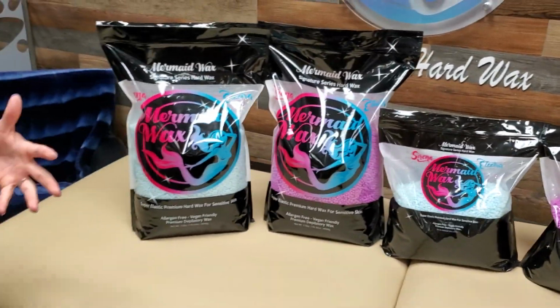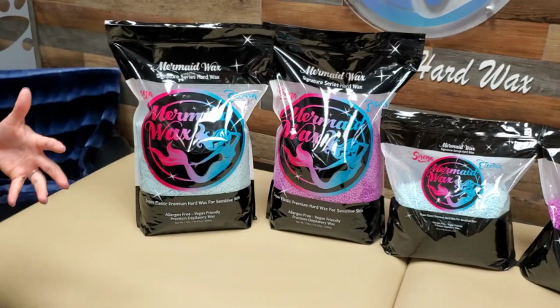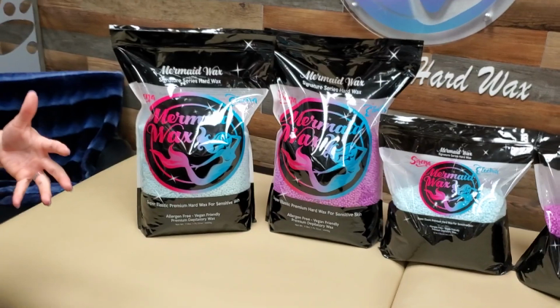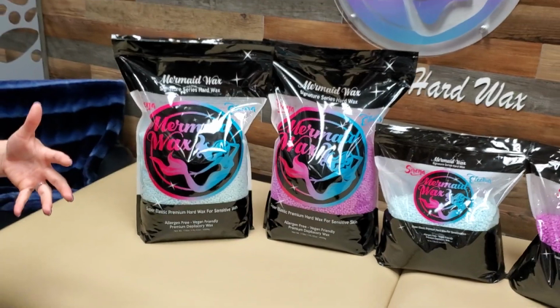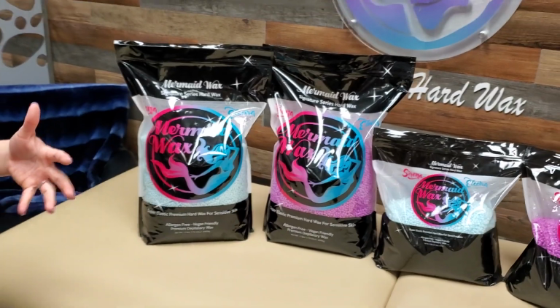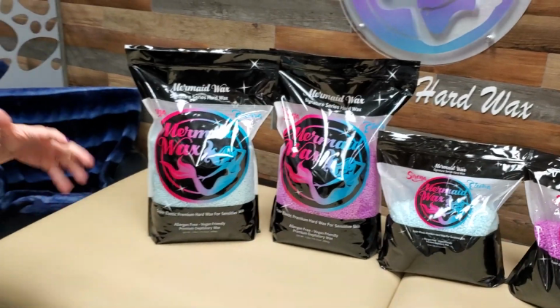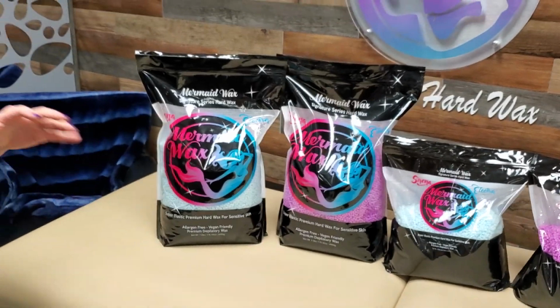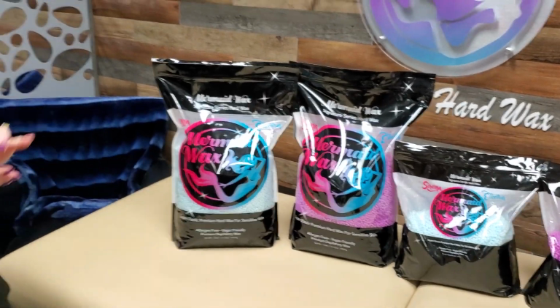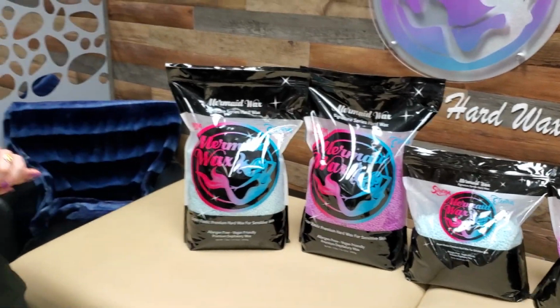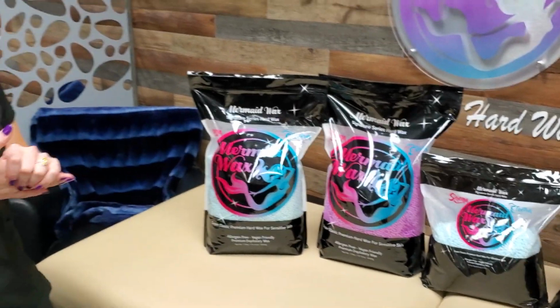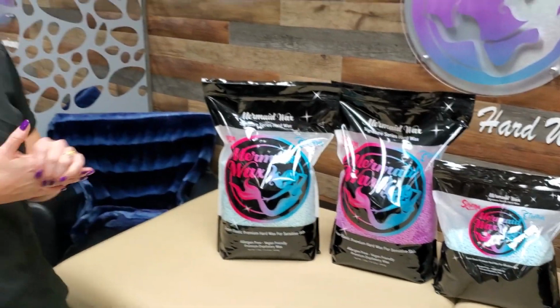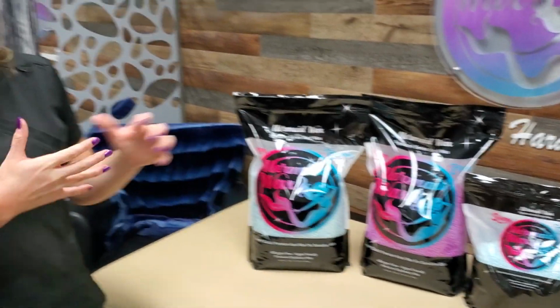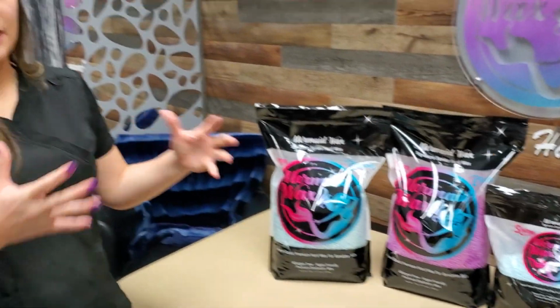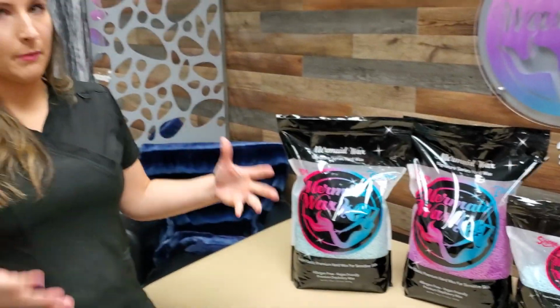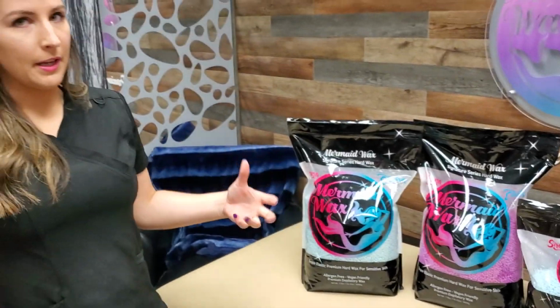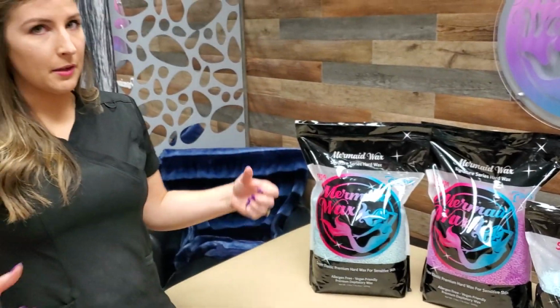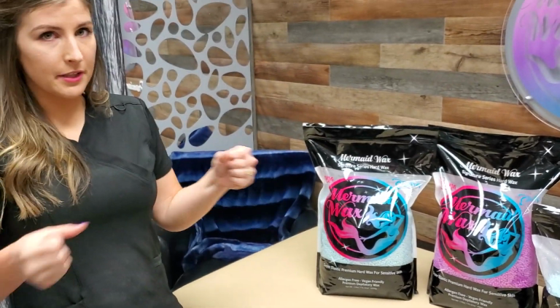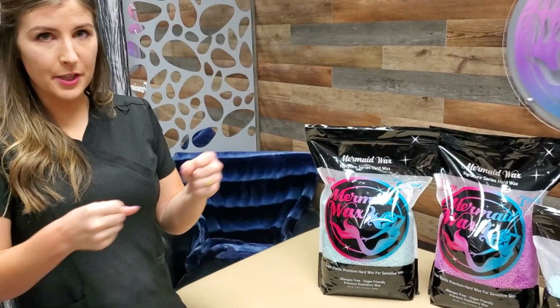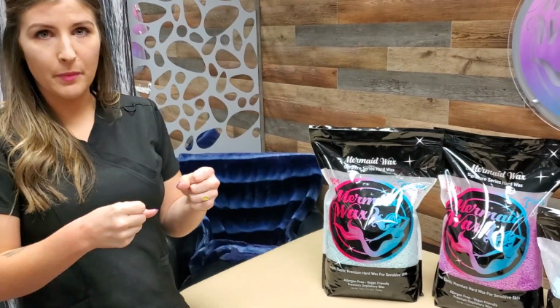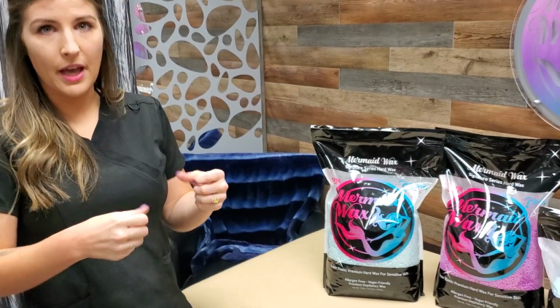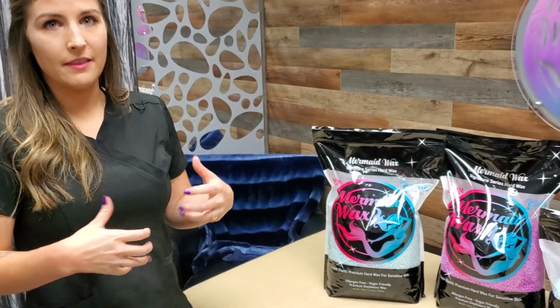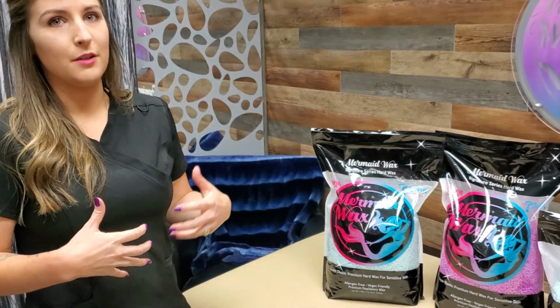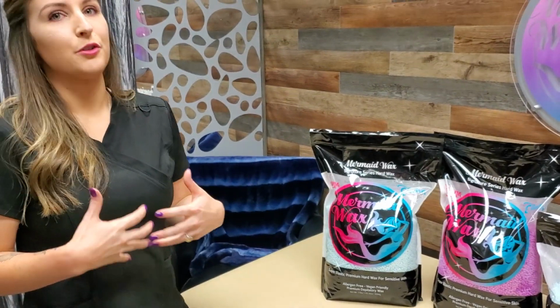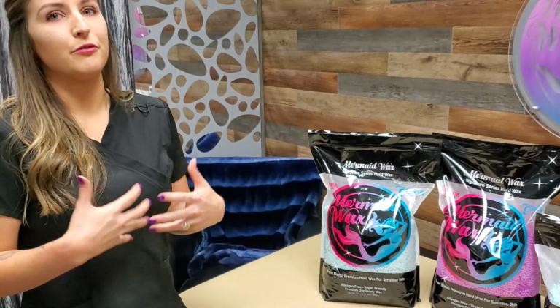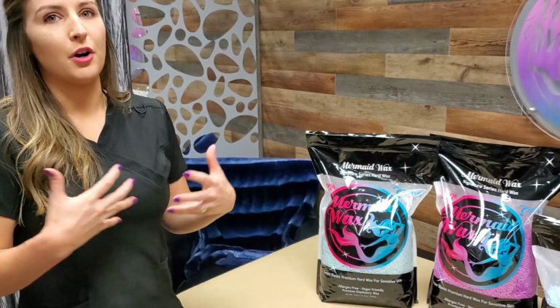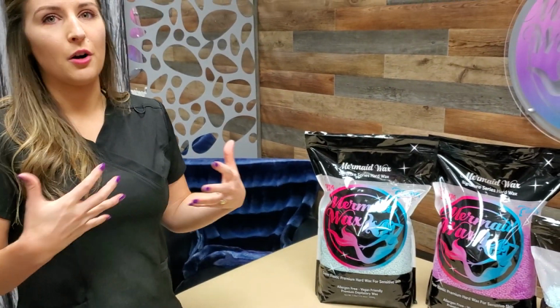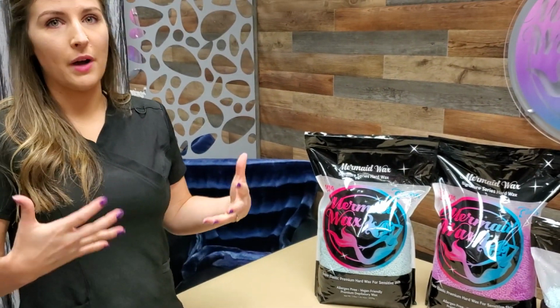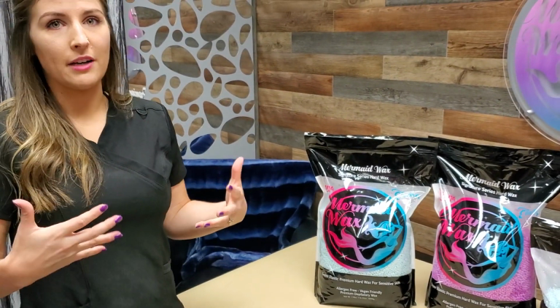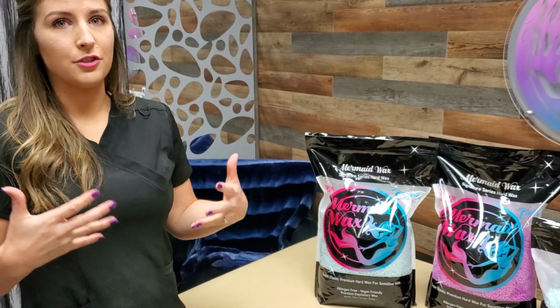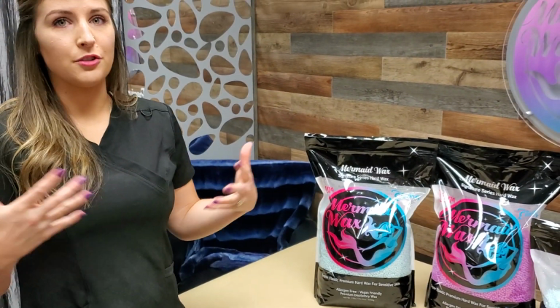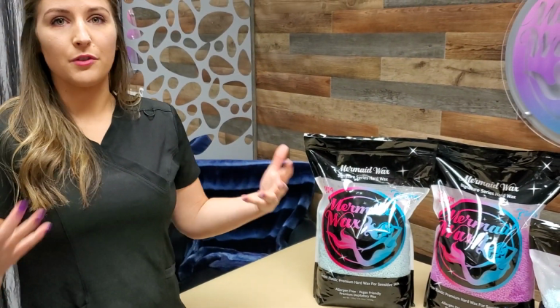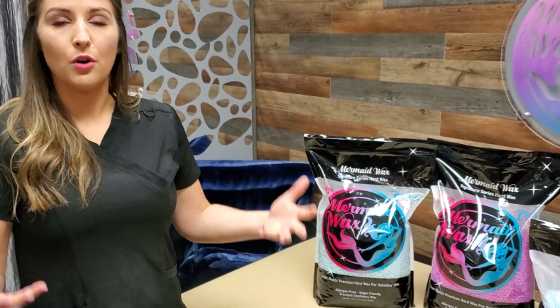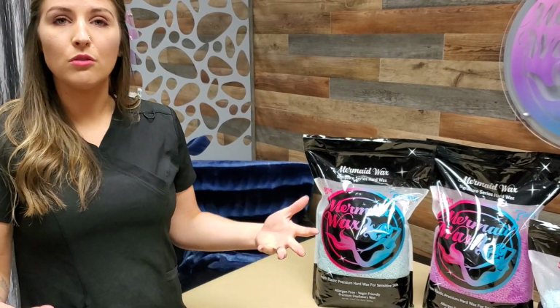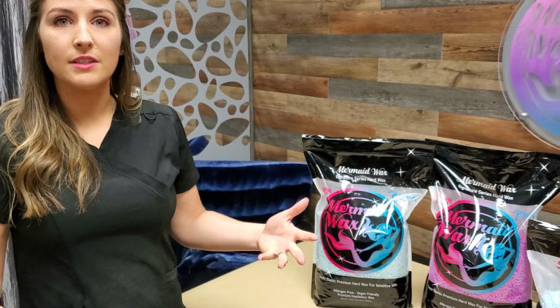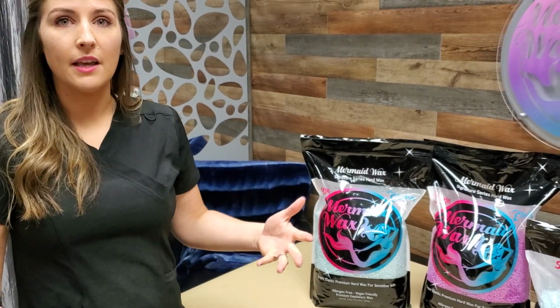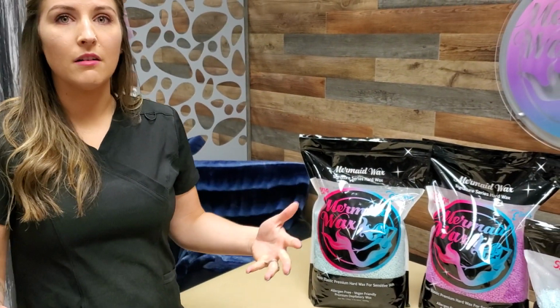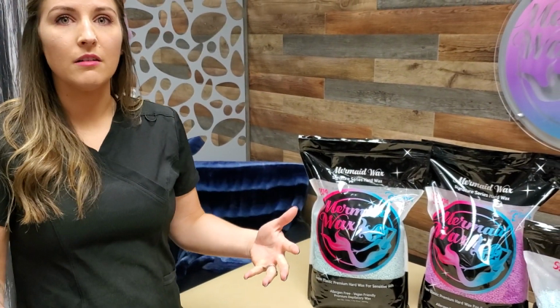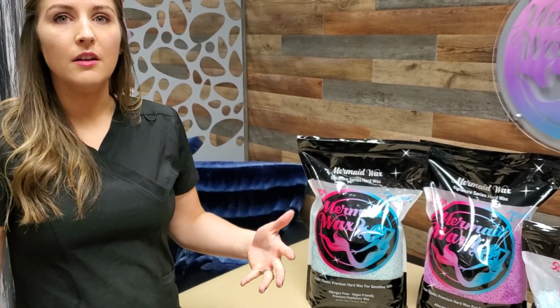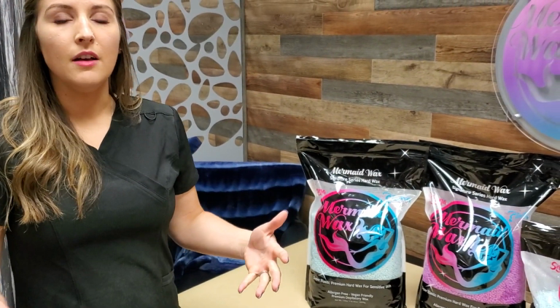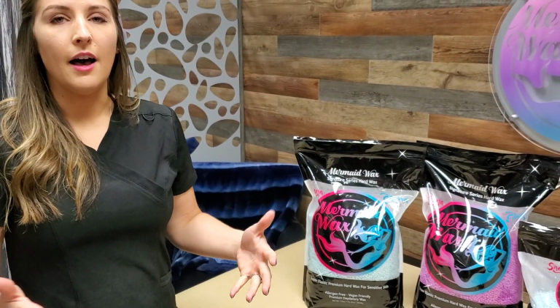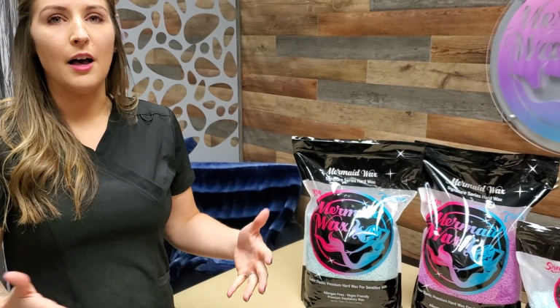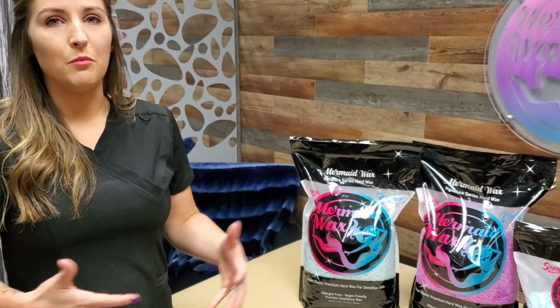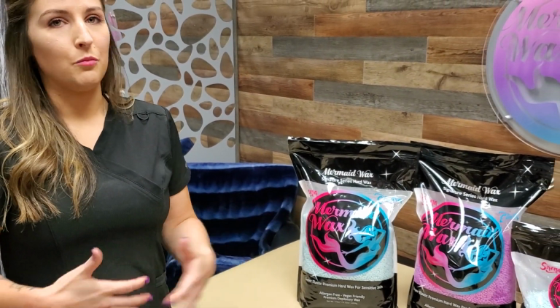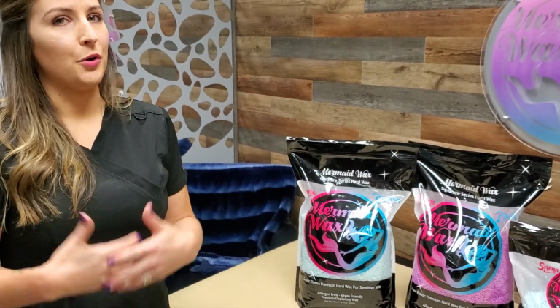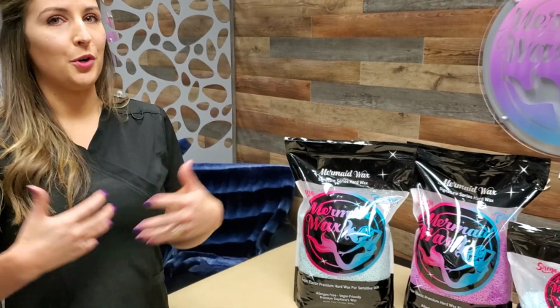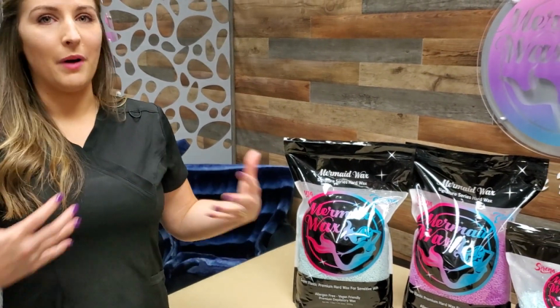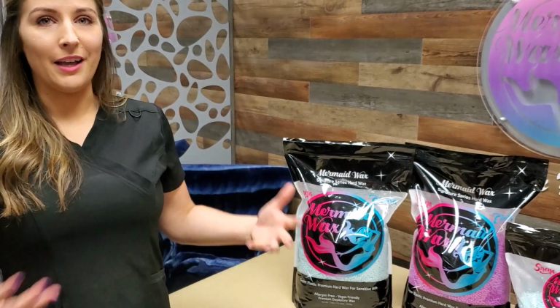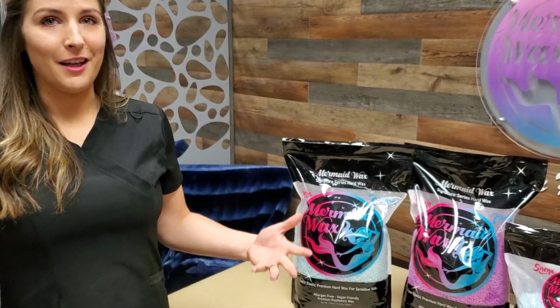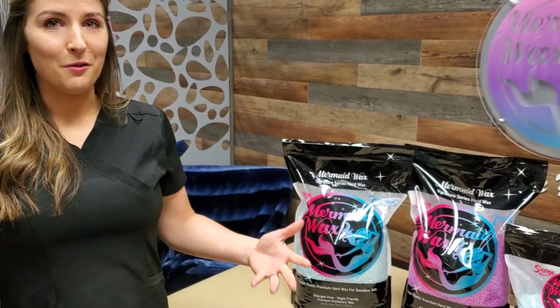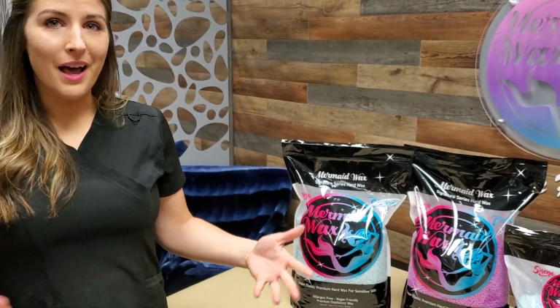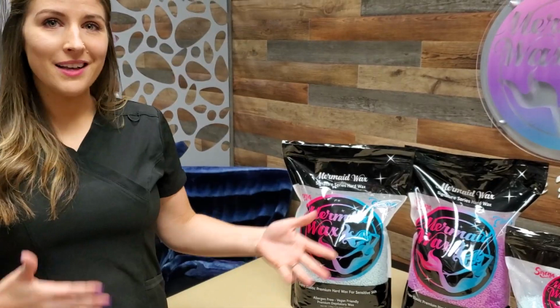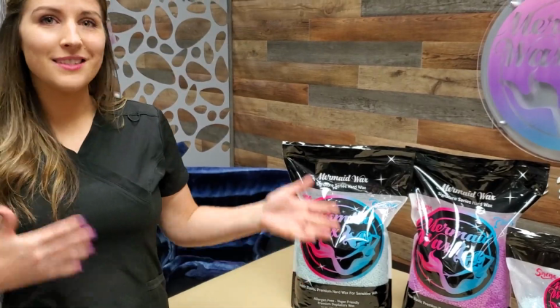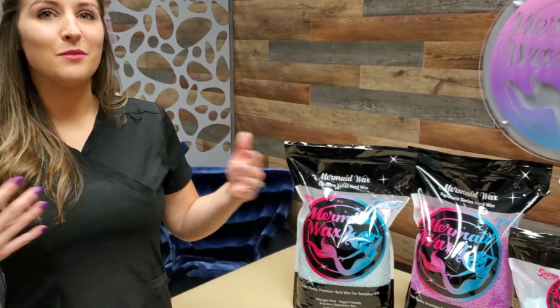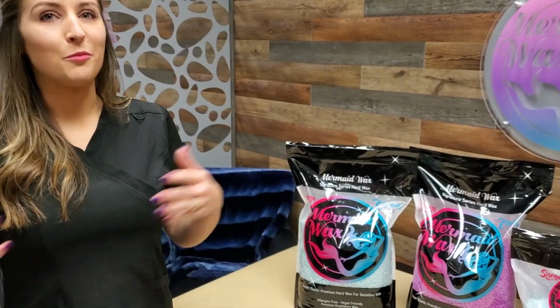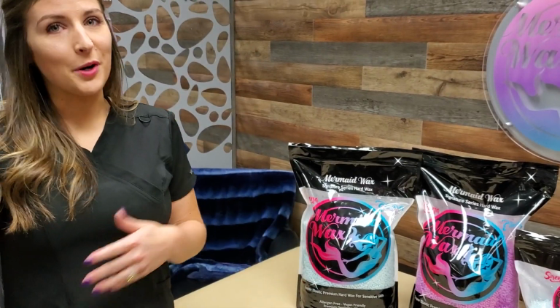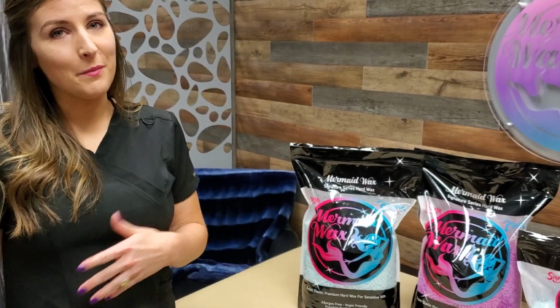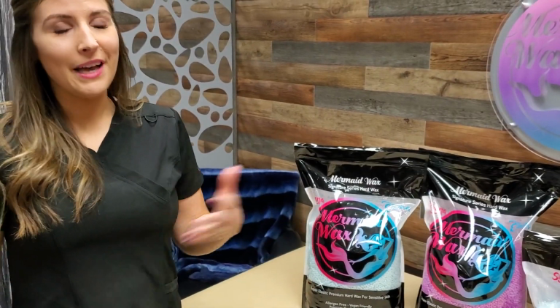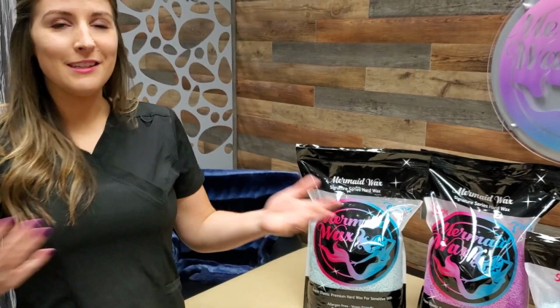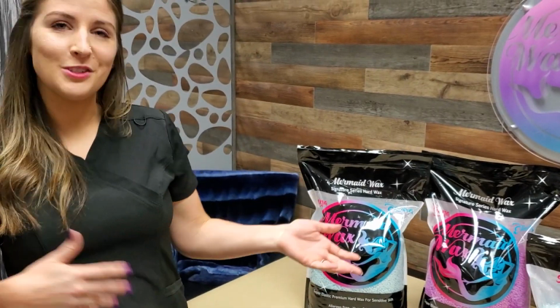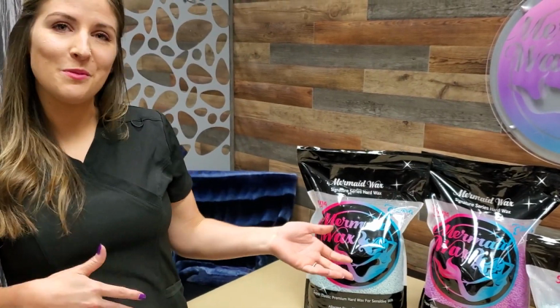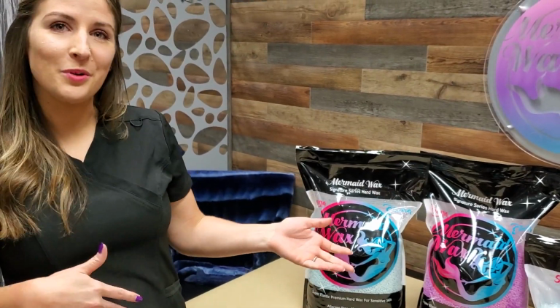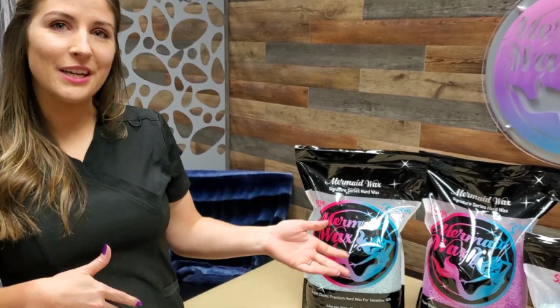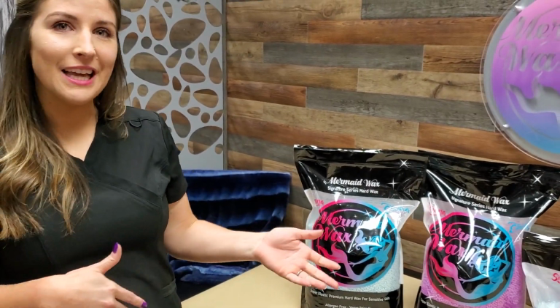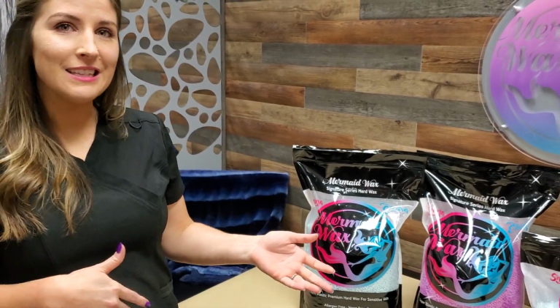They also come in 44-pound bulk bags. Those are going to be in a clear bag — for our waxers for wholesale where you're buying a lot of wax. The more you buy, the cheaper it is.